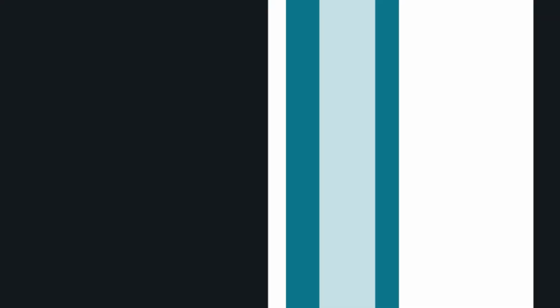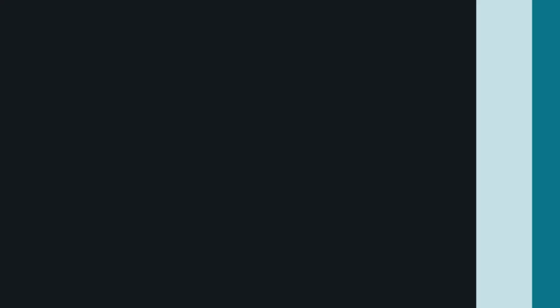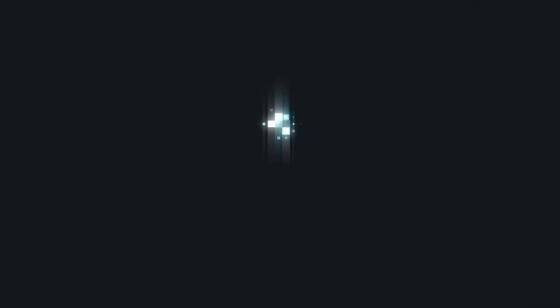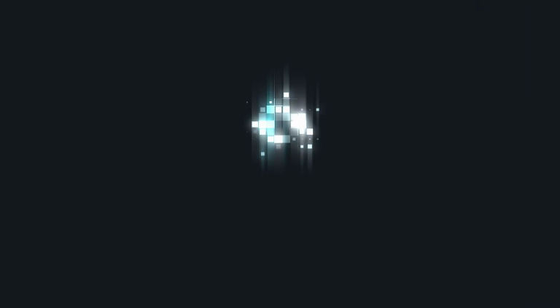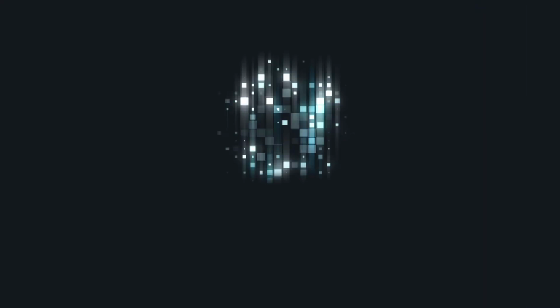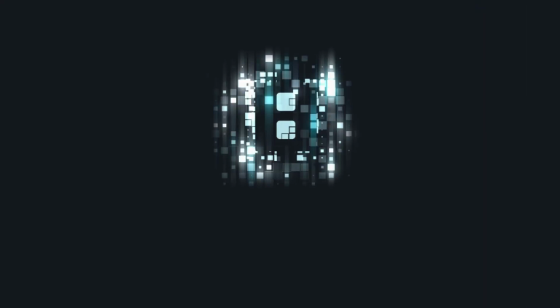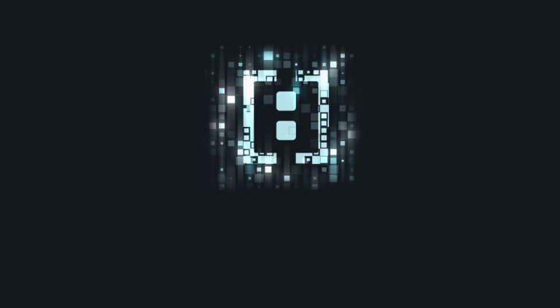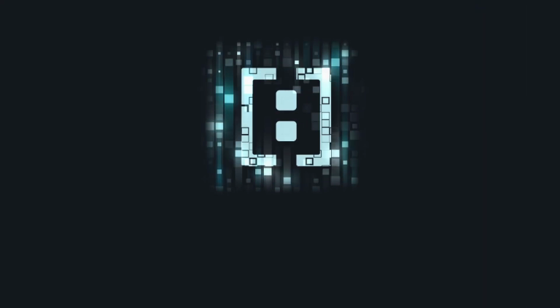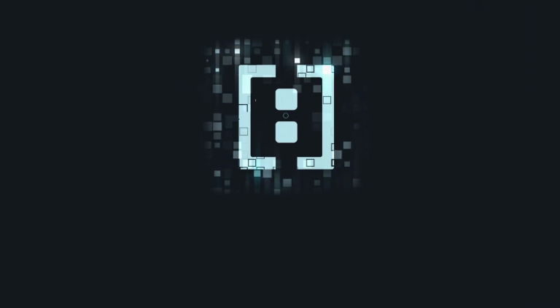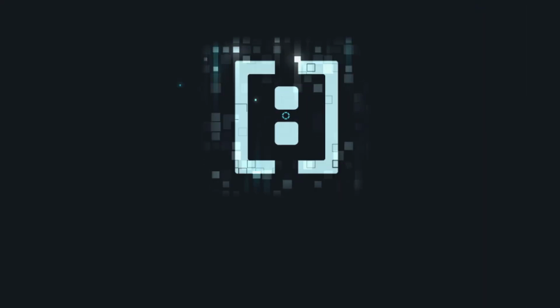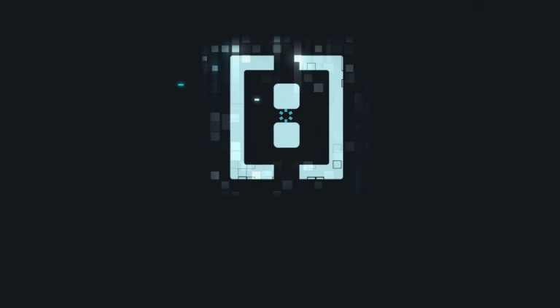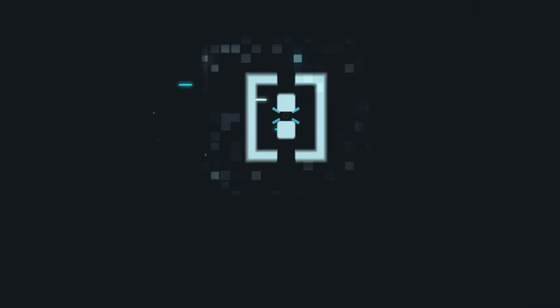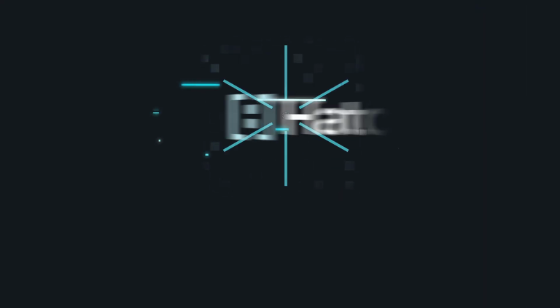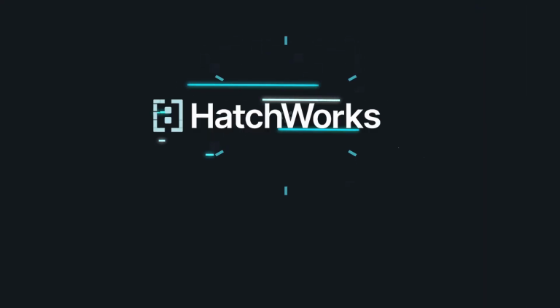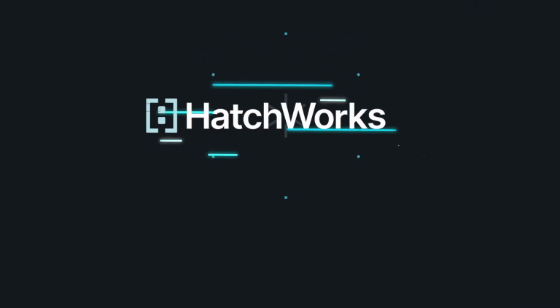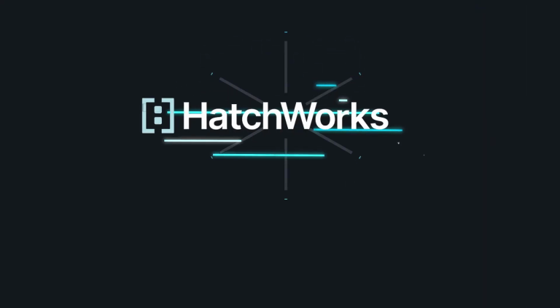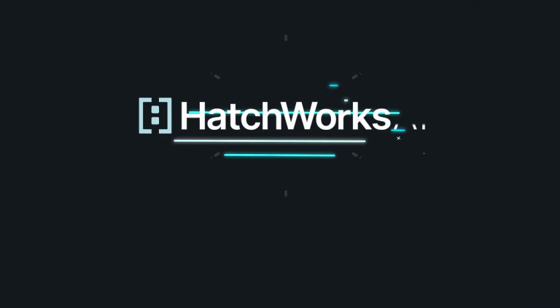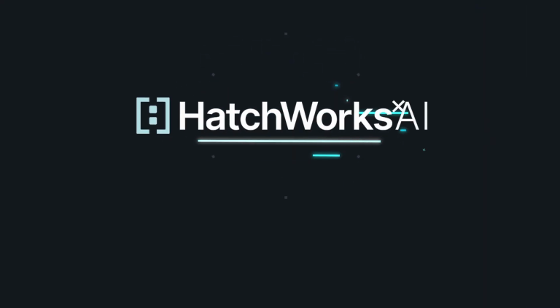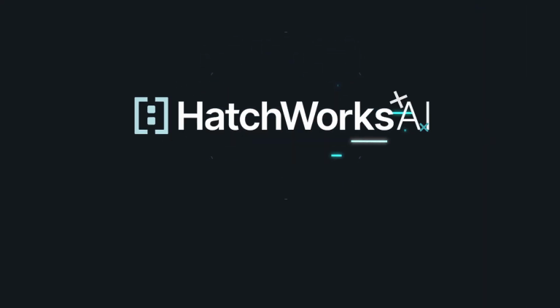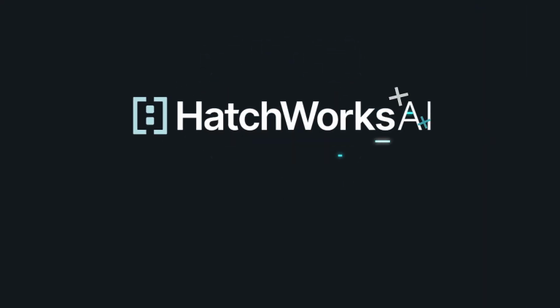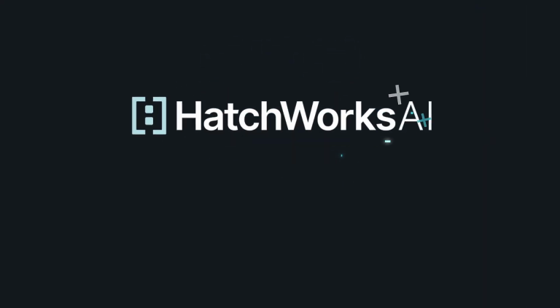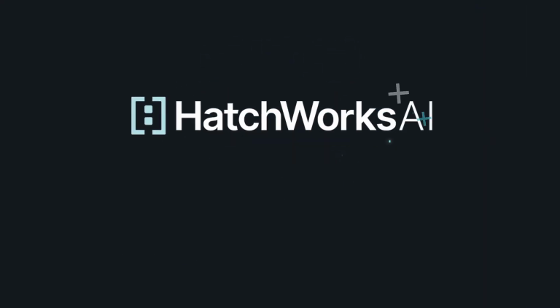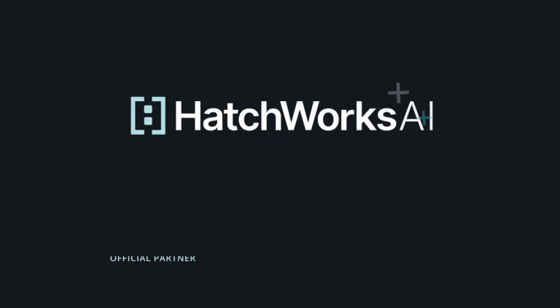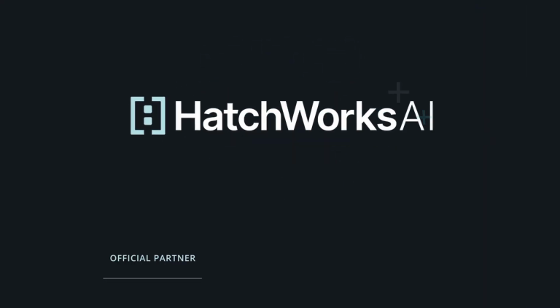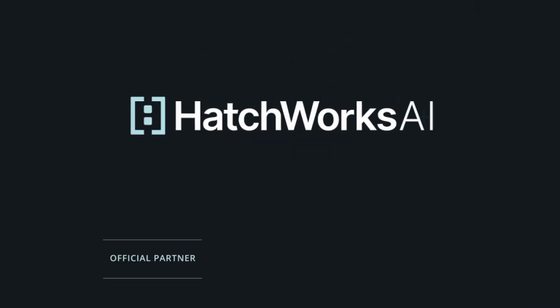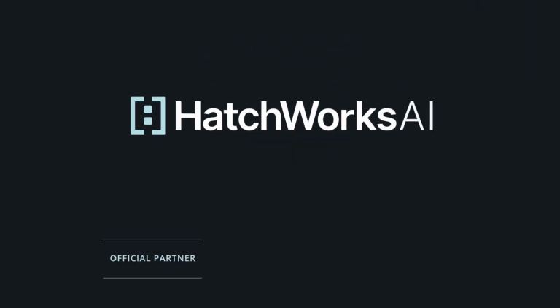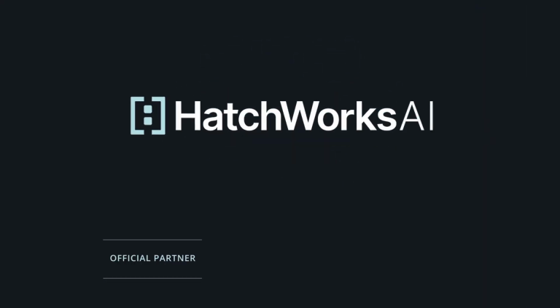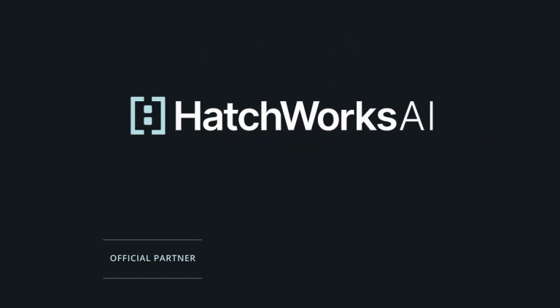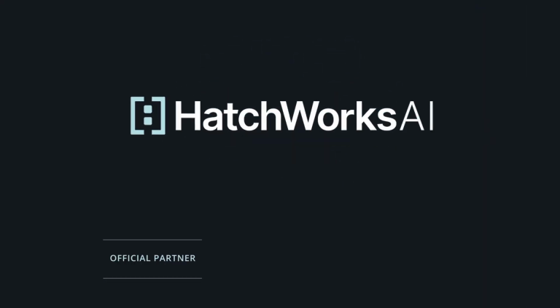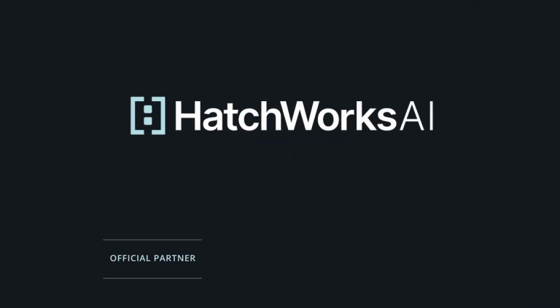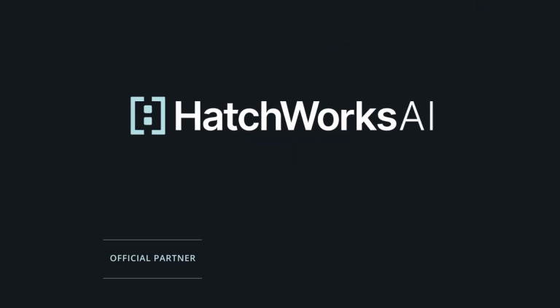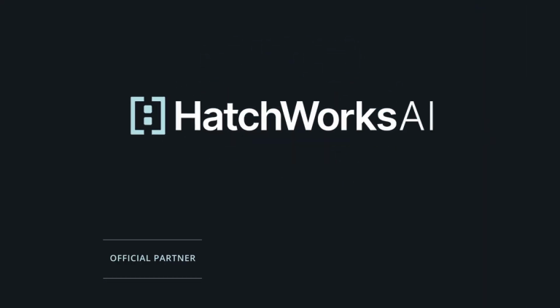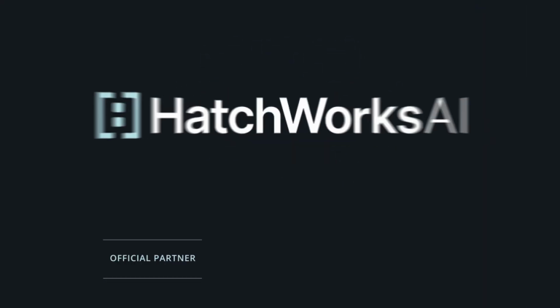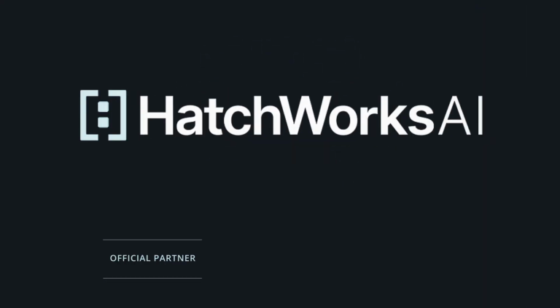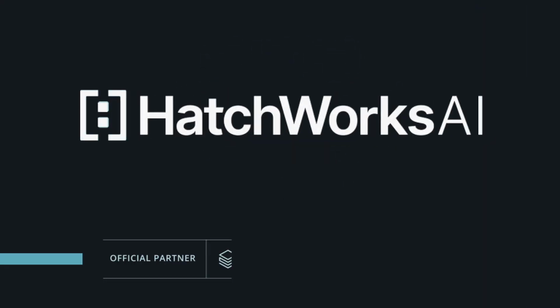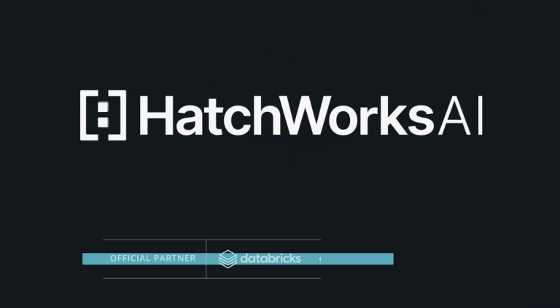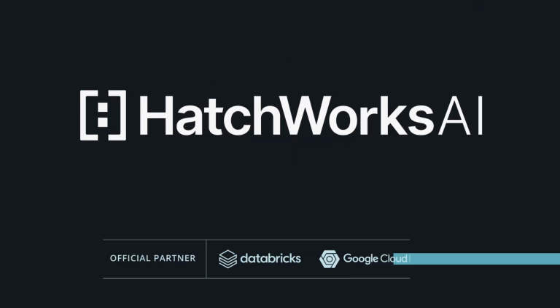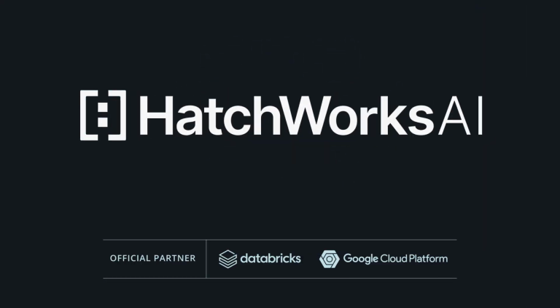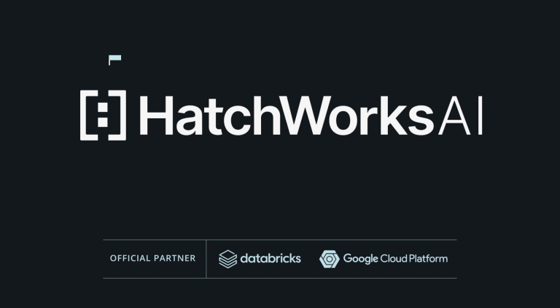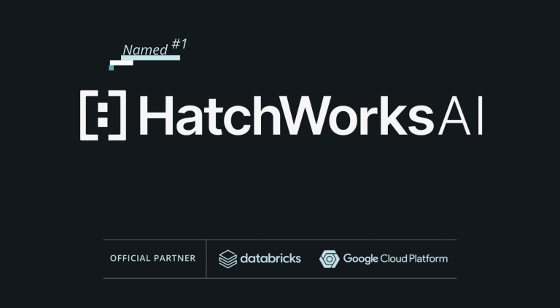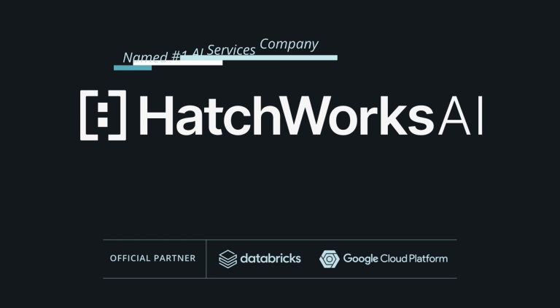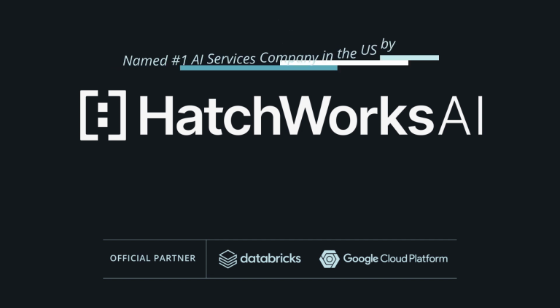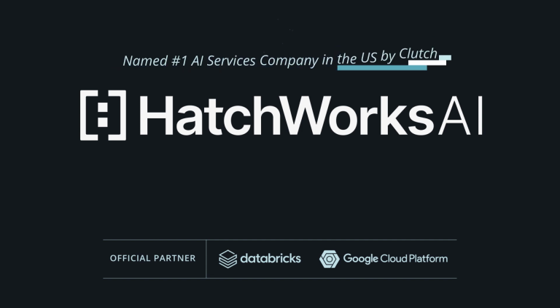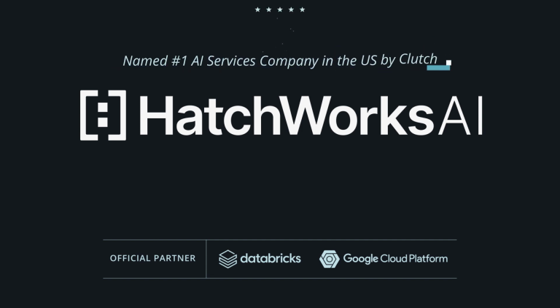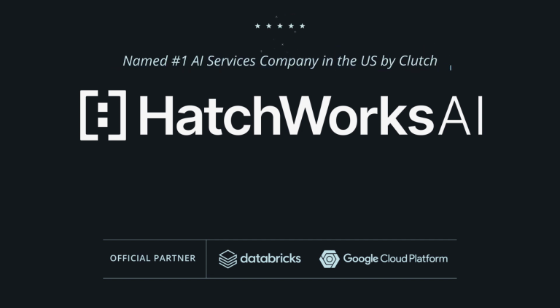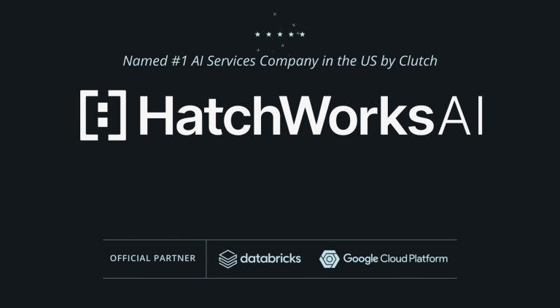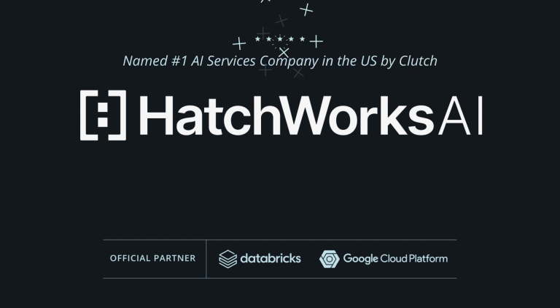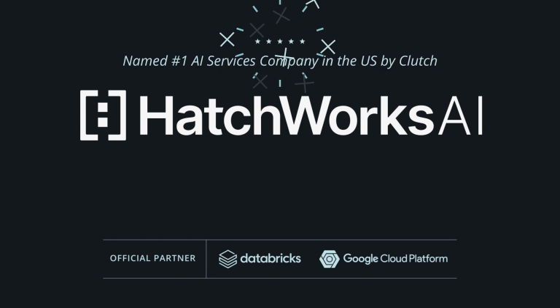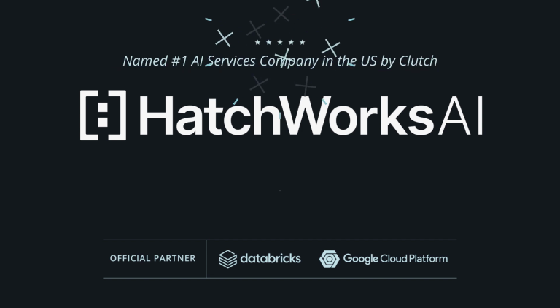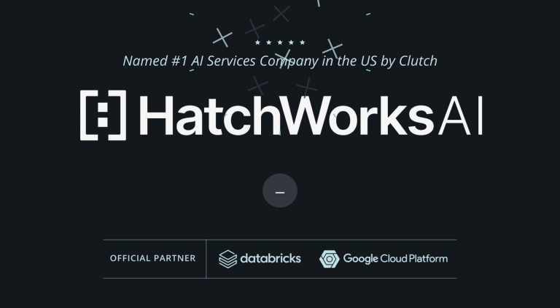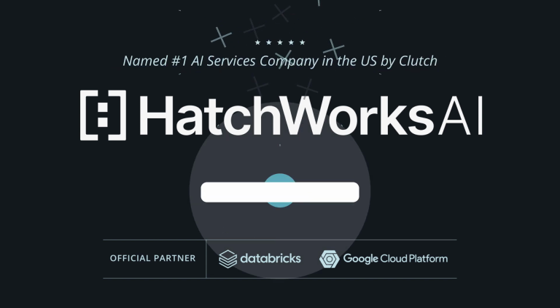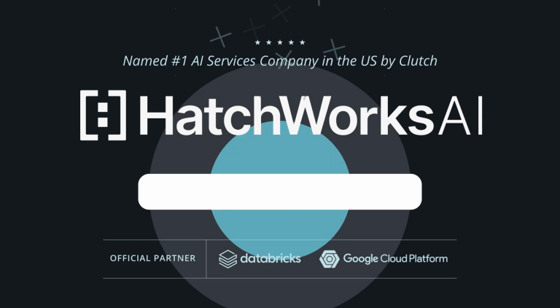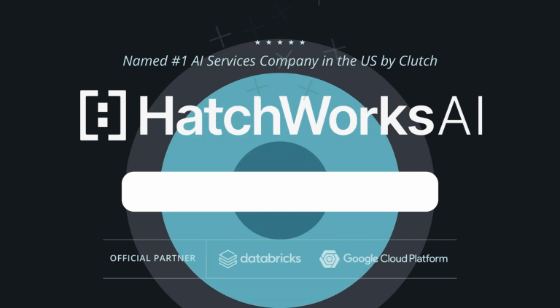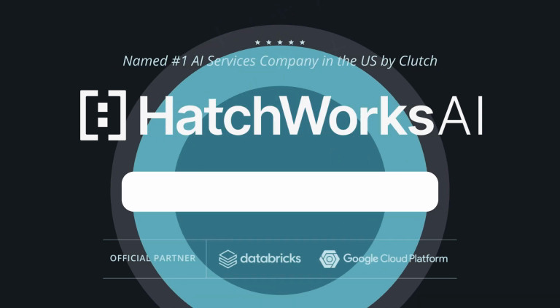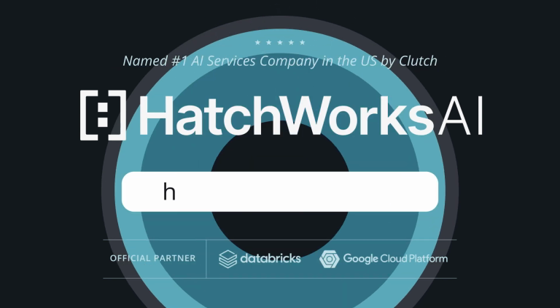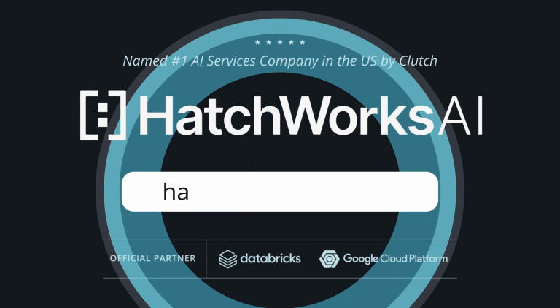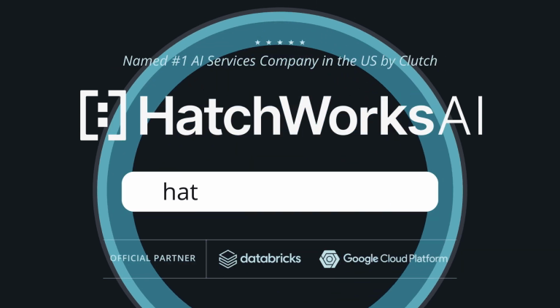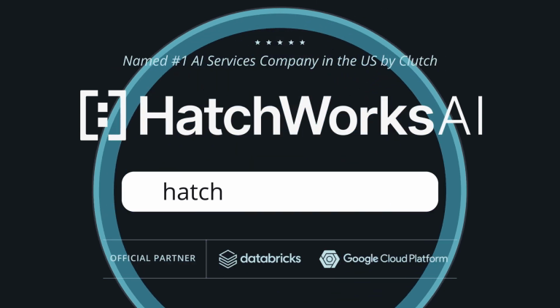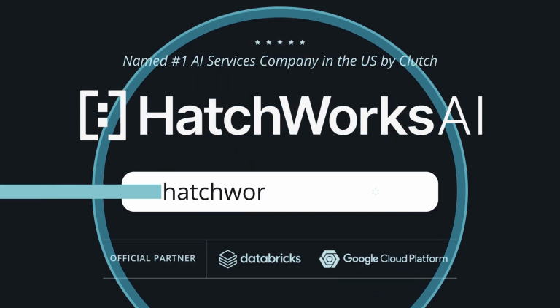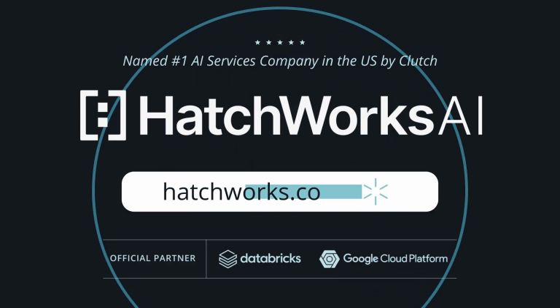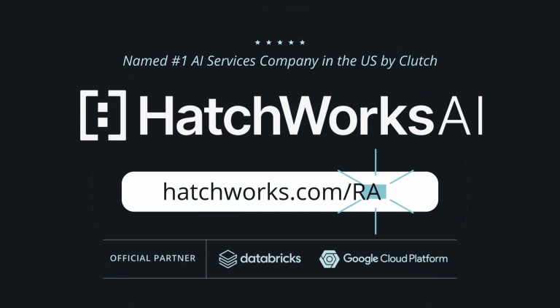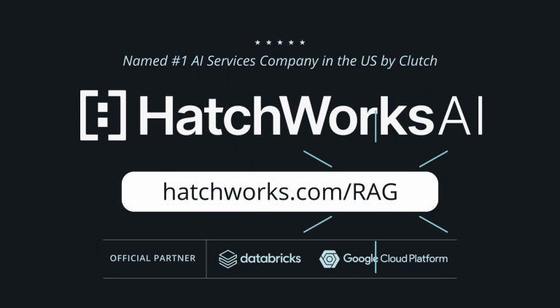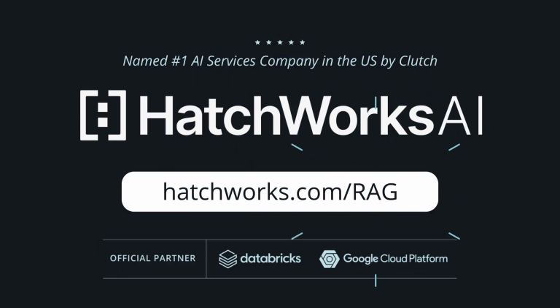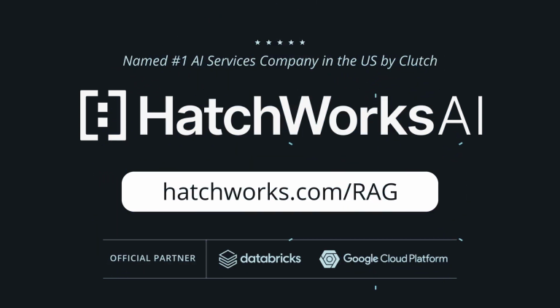Don't let your data hold you back. Start today with RAG and turn your data into a differentiator.